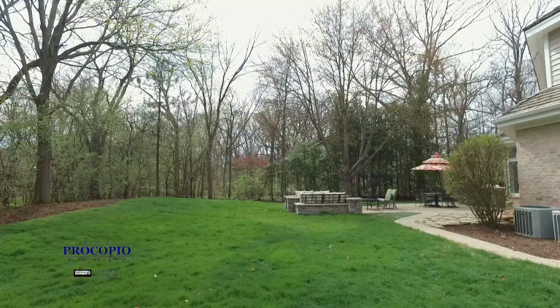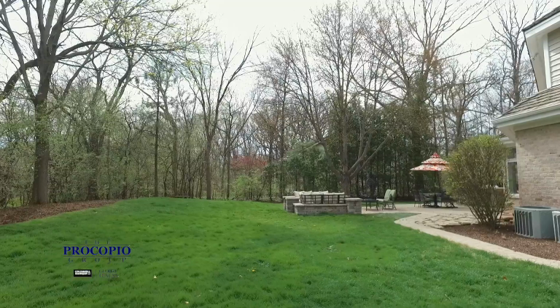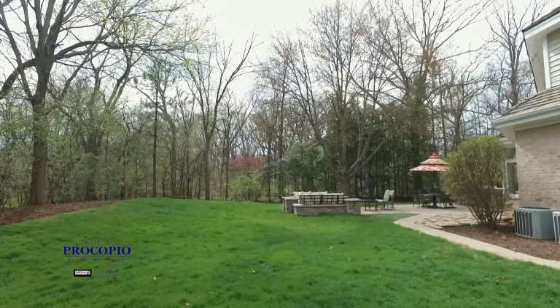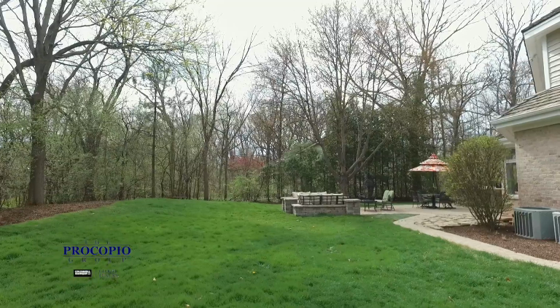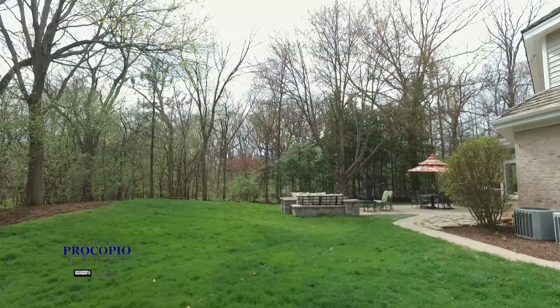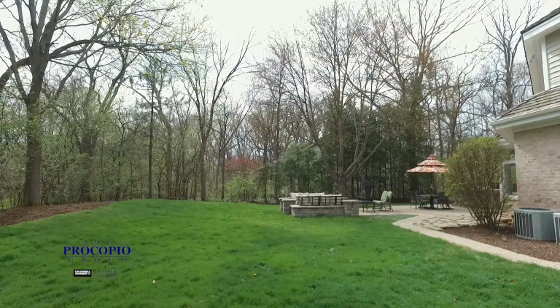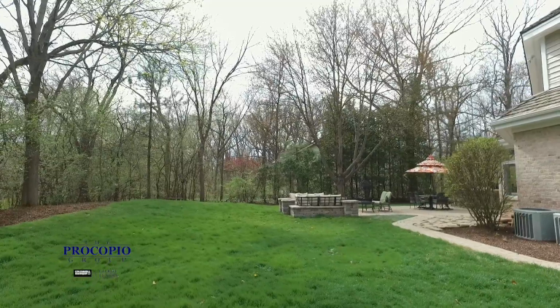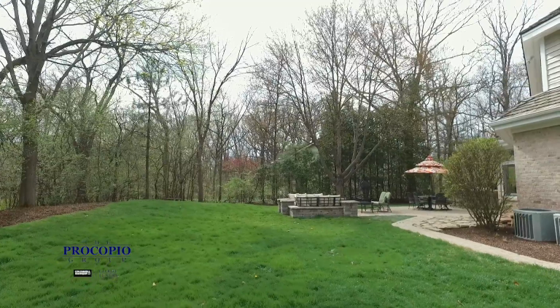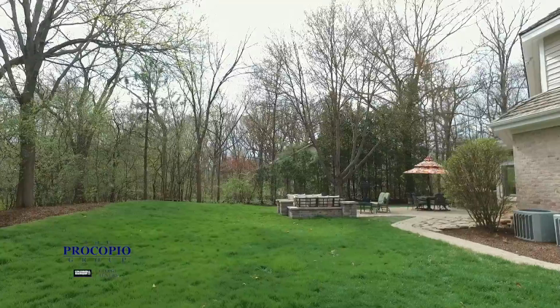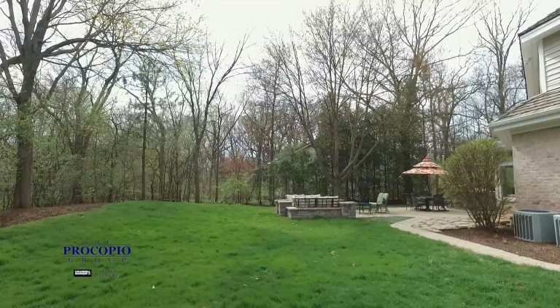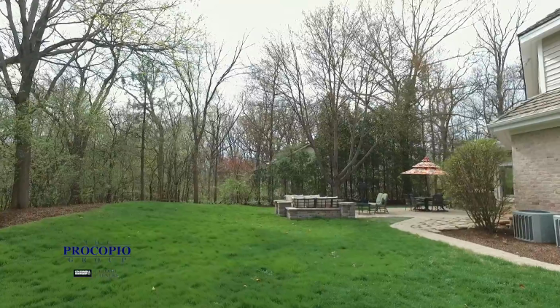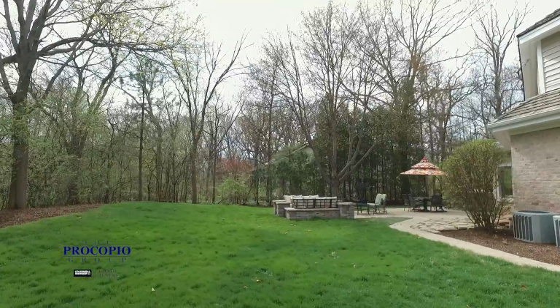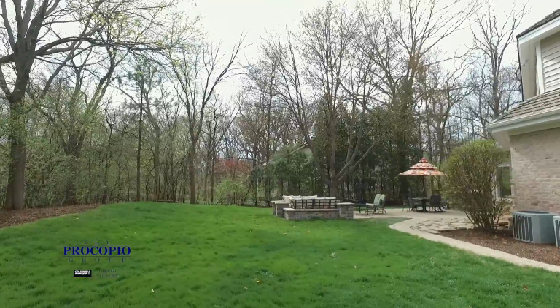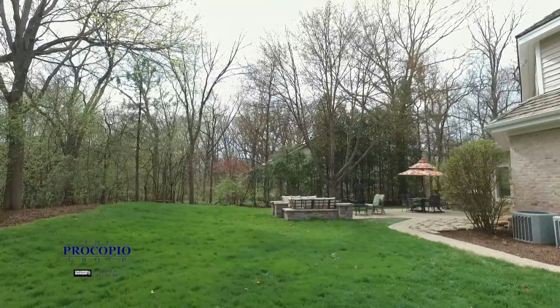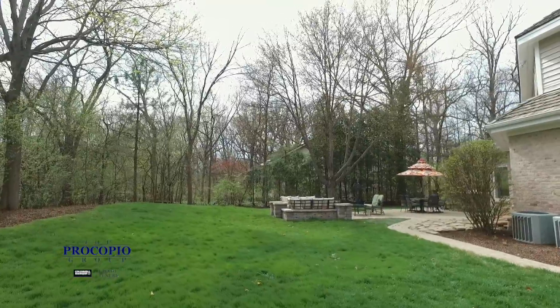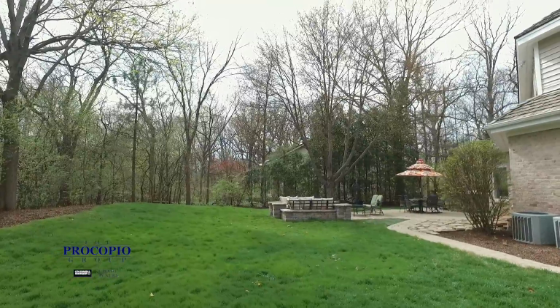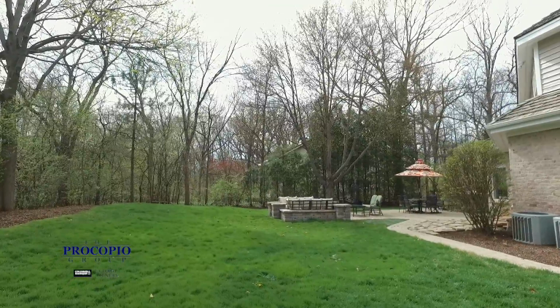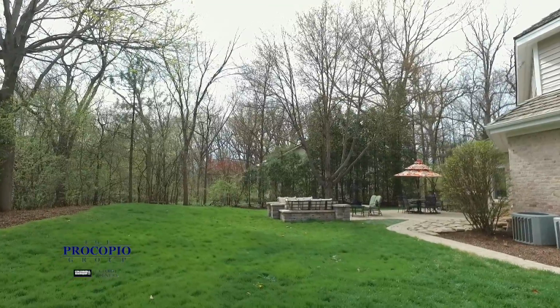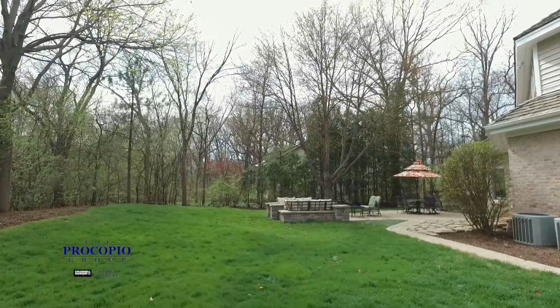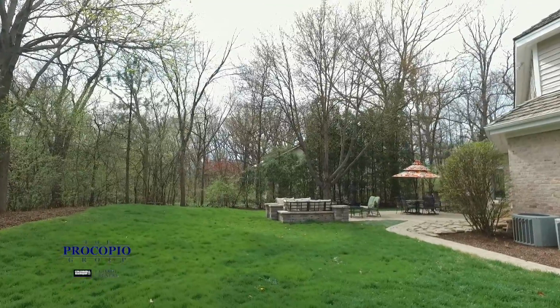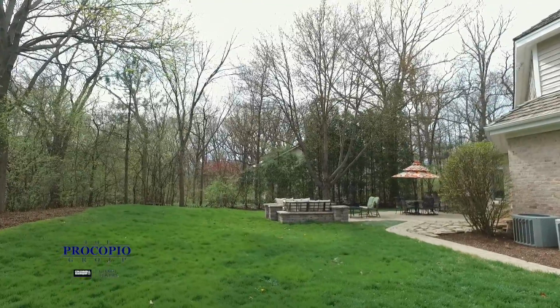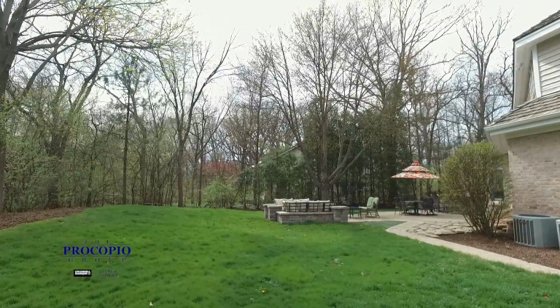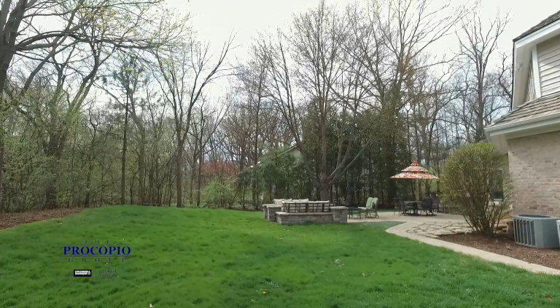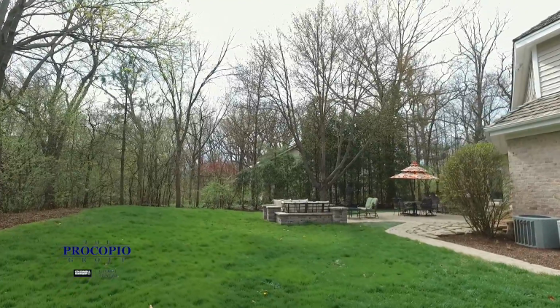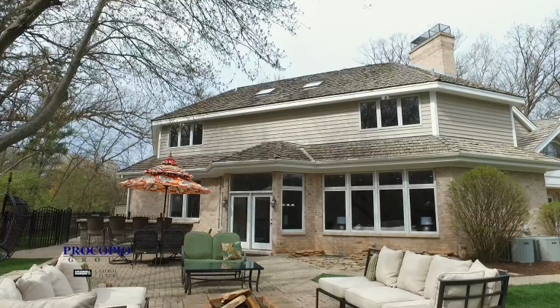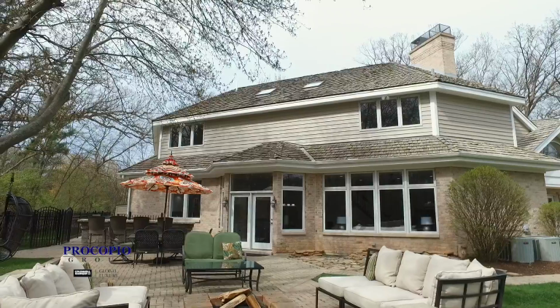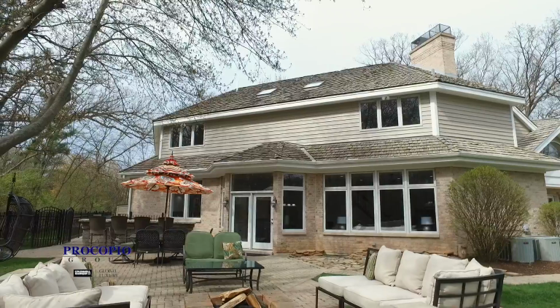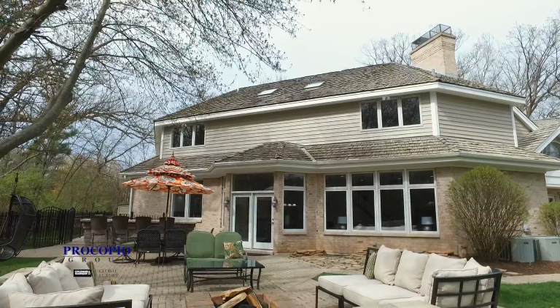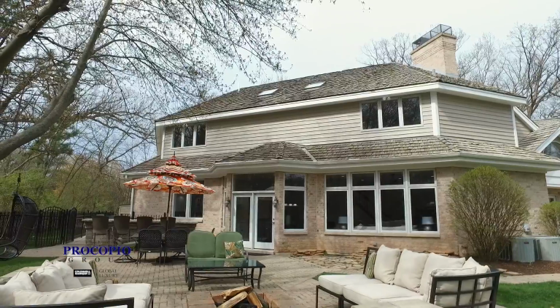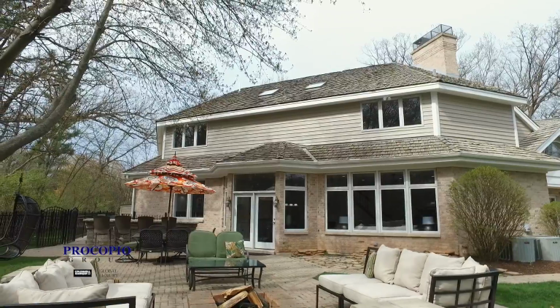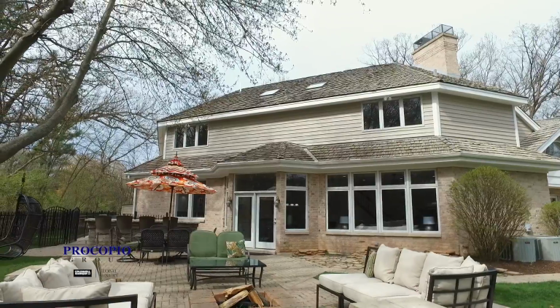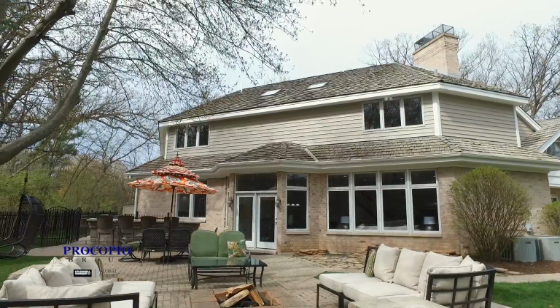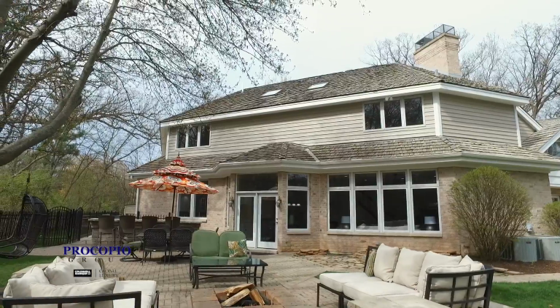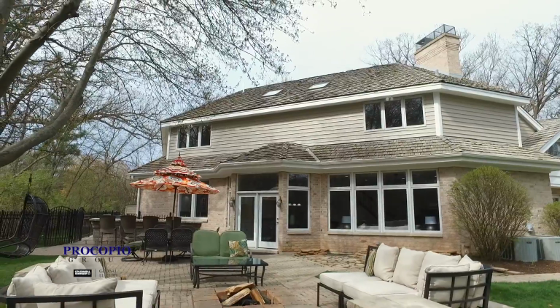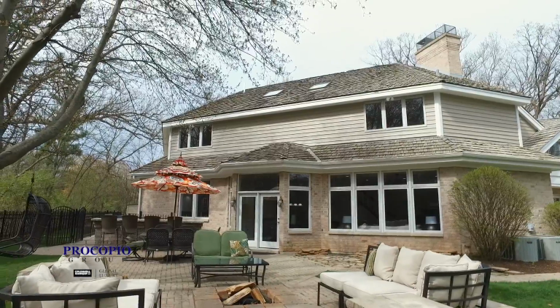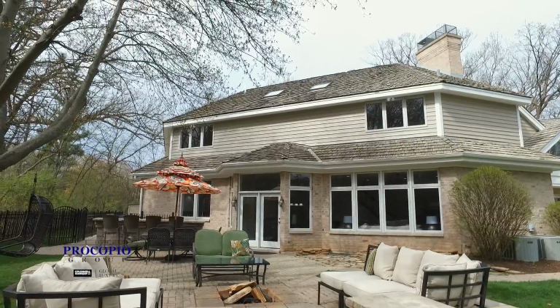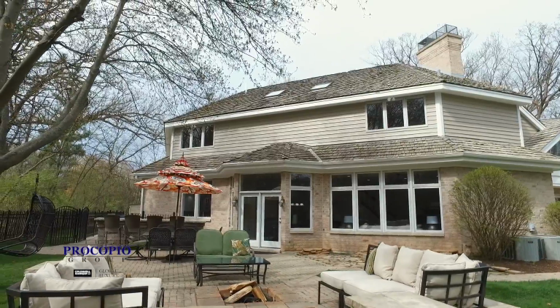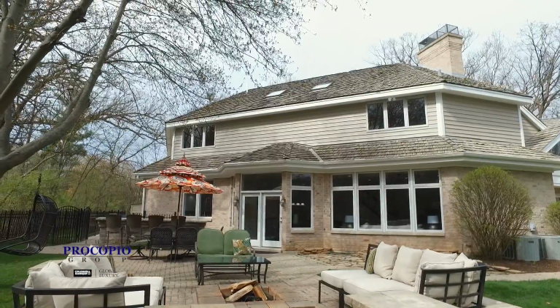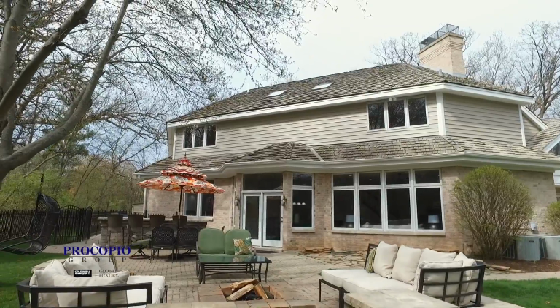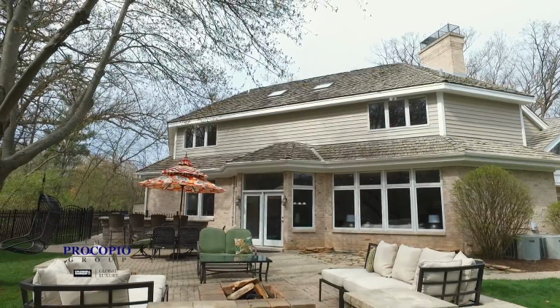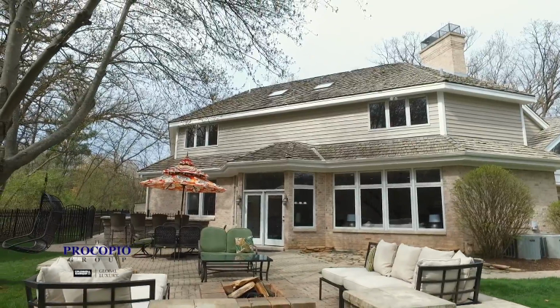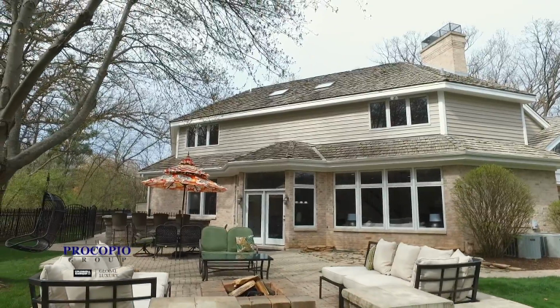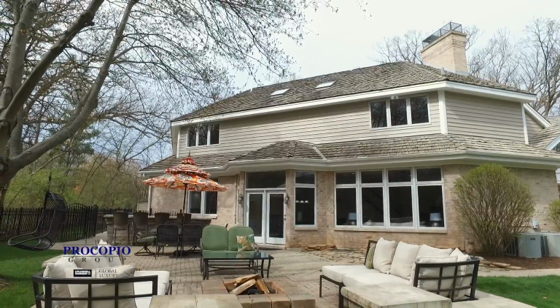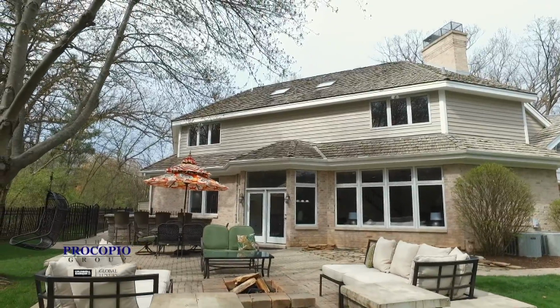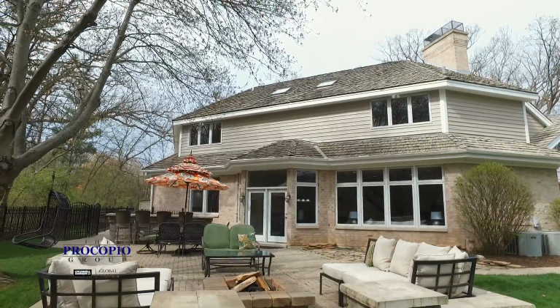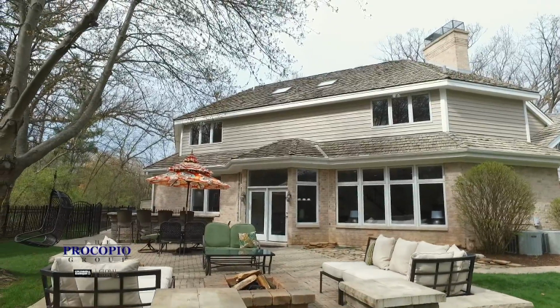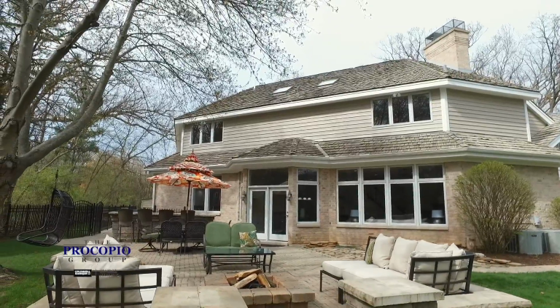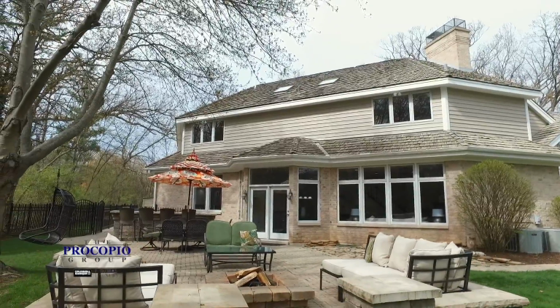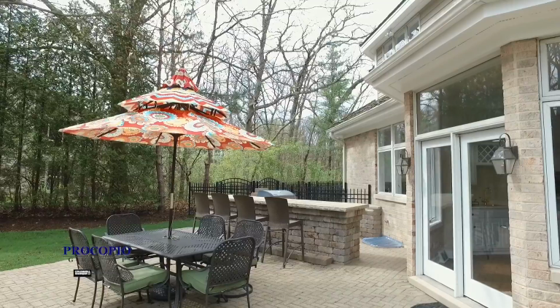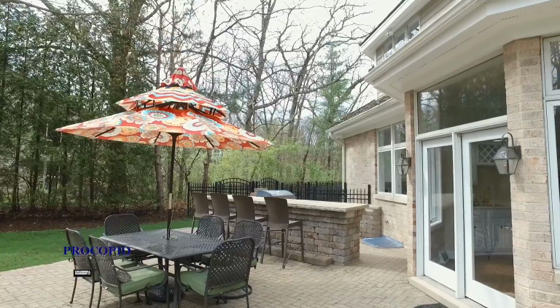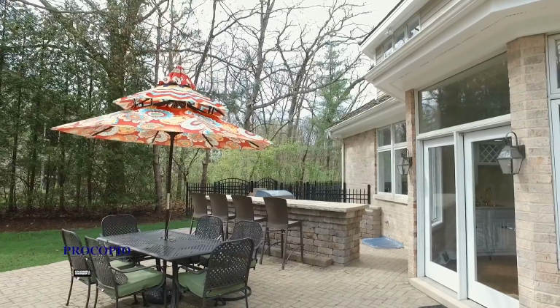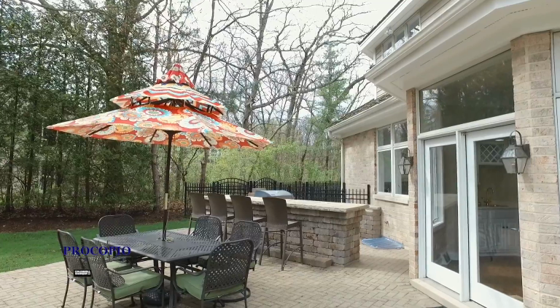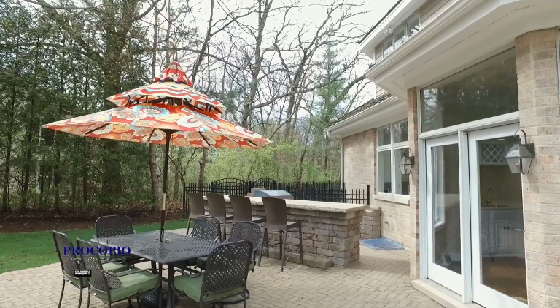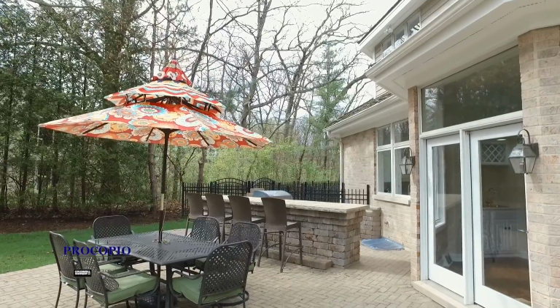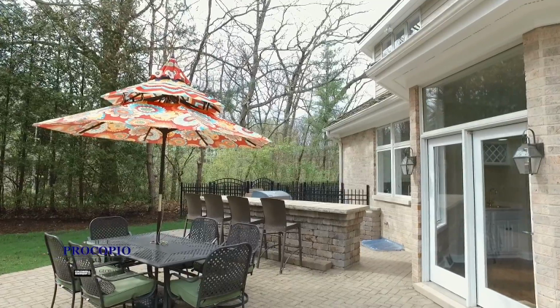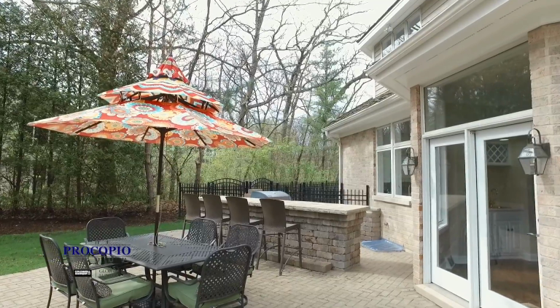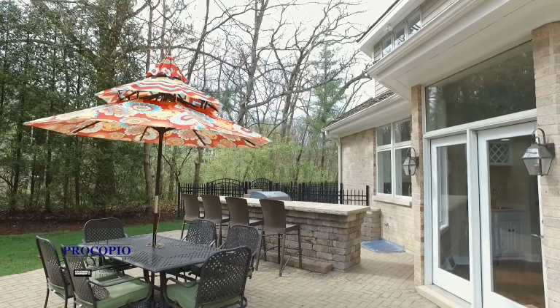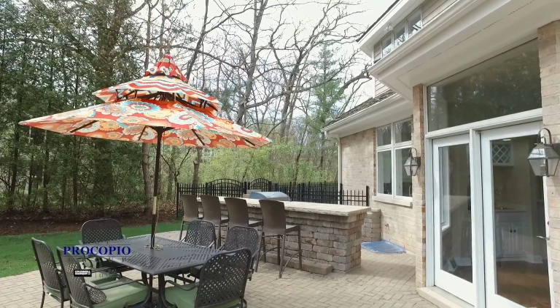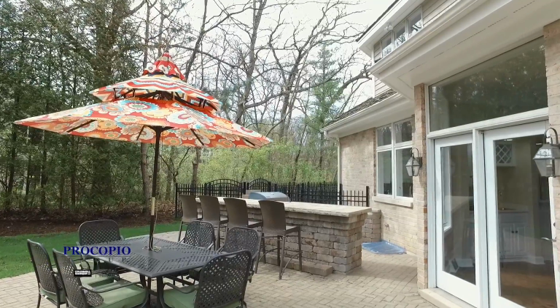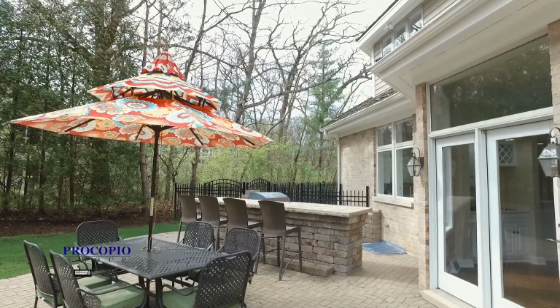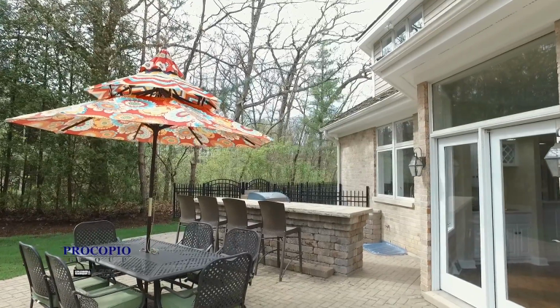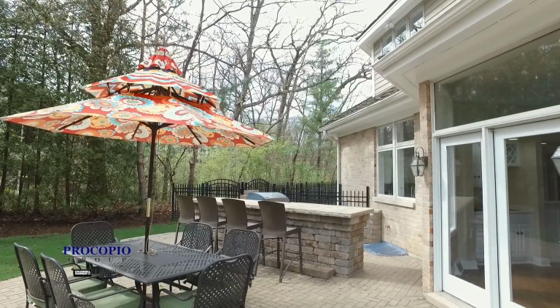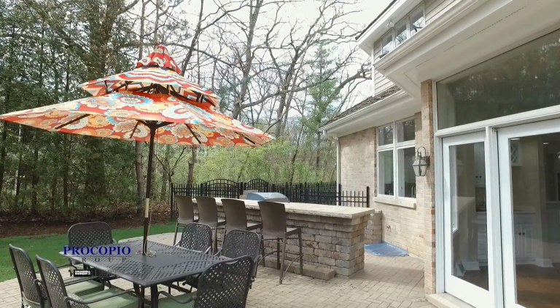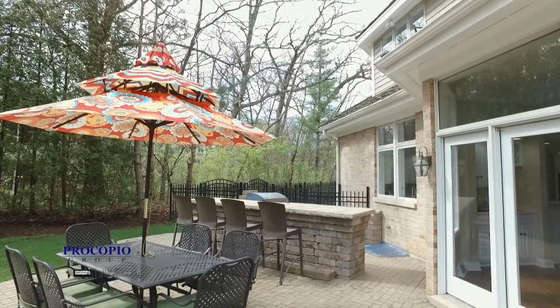The backyard is an entertainer's dream with a large paver patio, a fire pit, and a gorgeous outdoor kitchen.